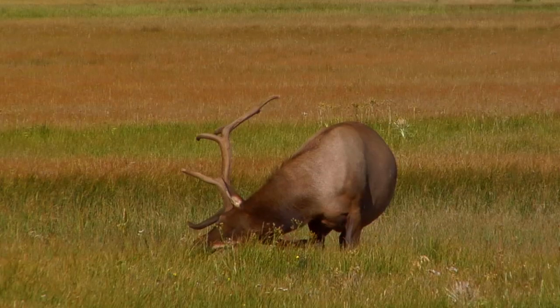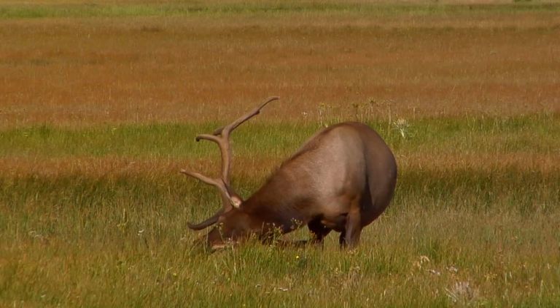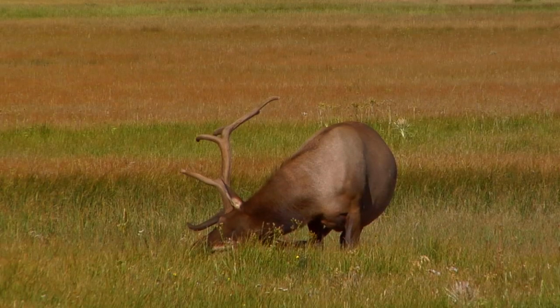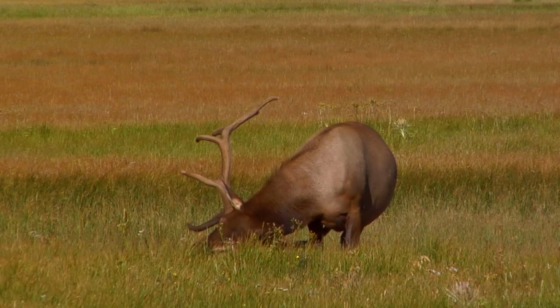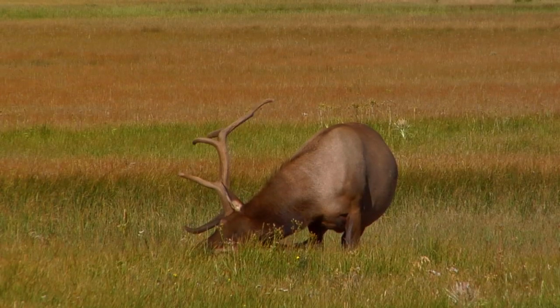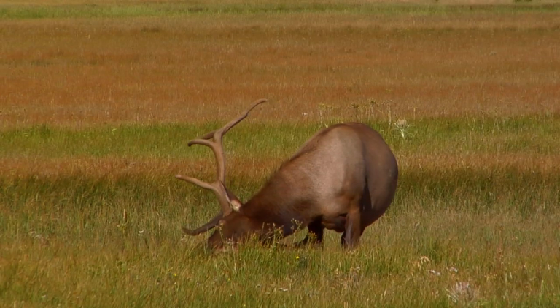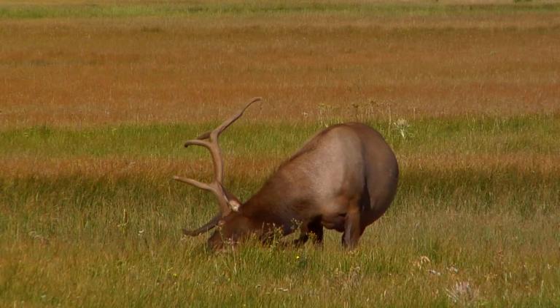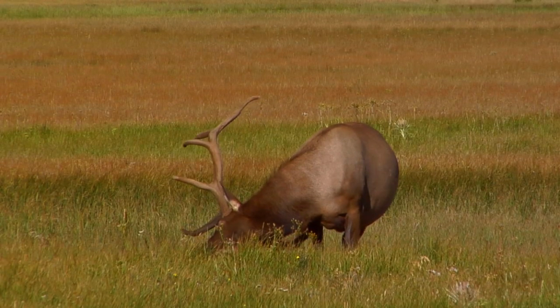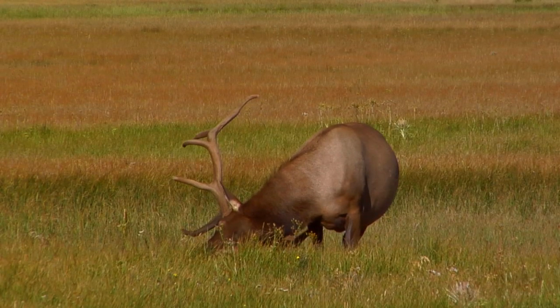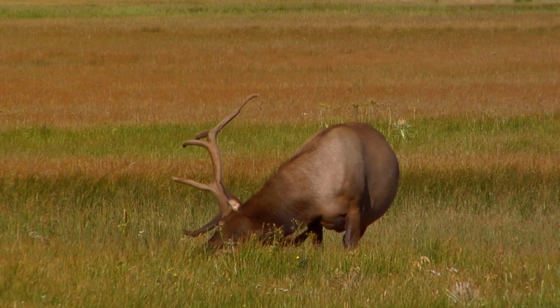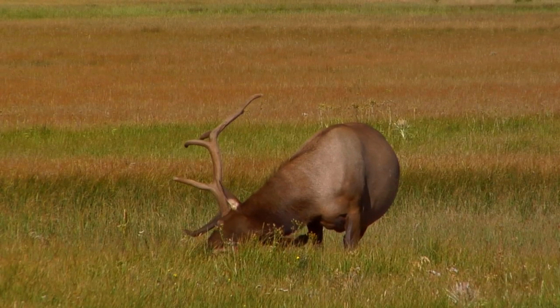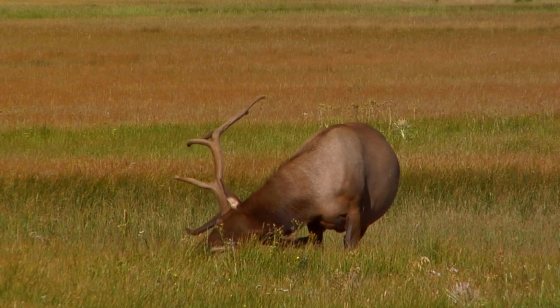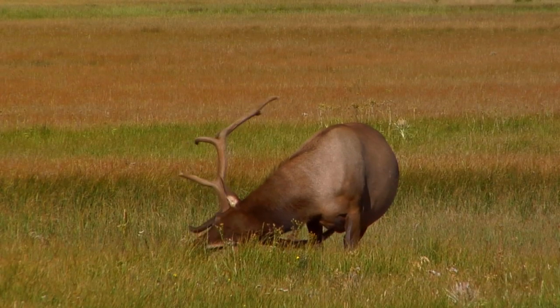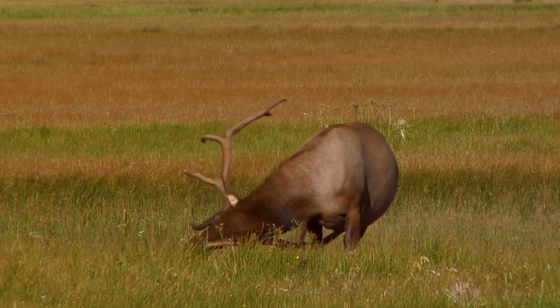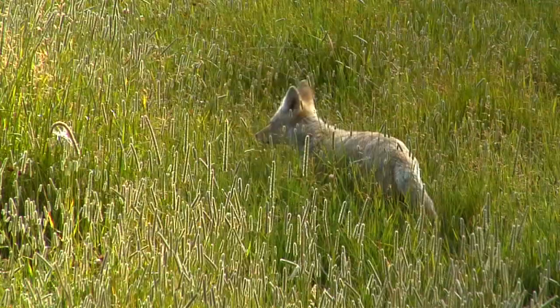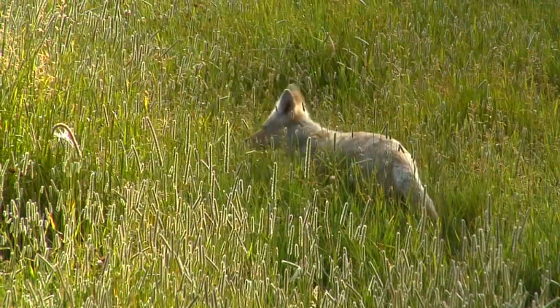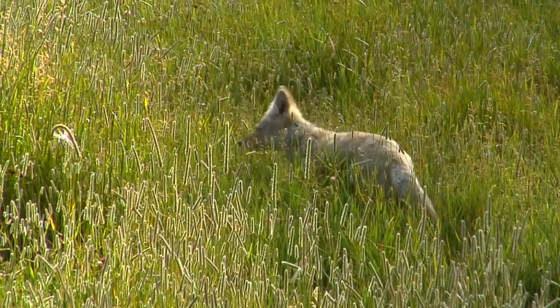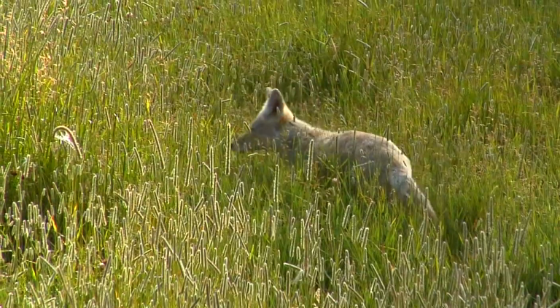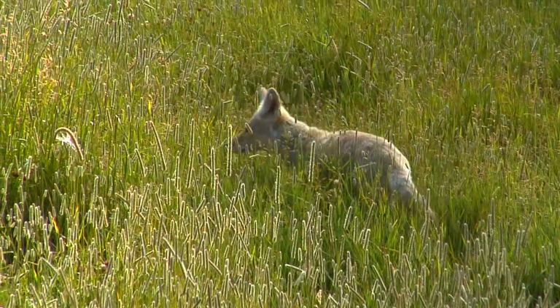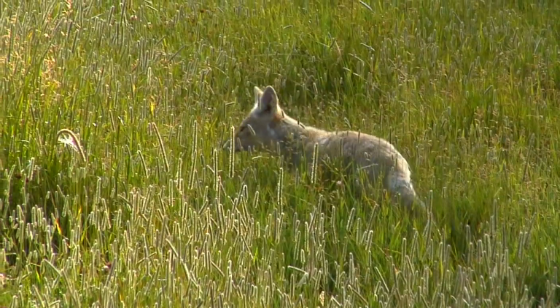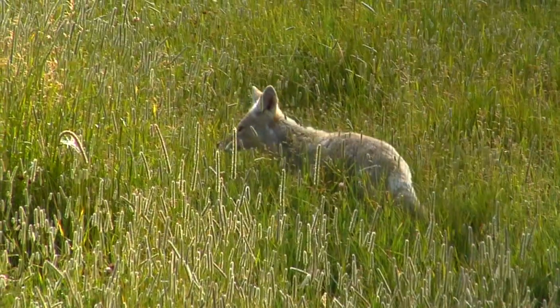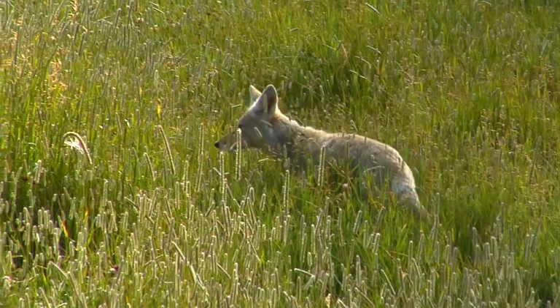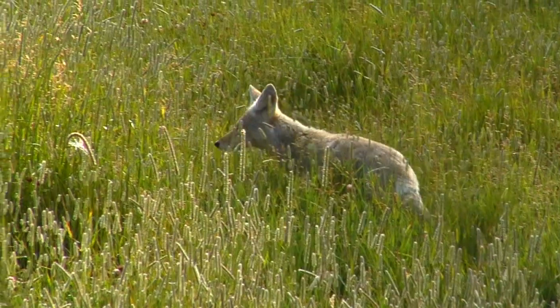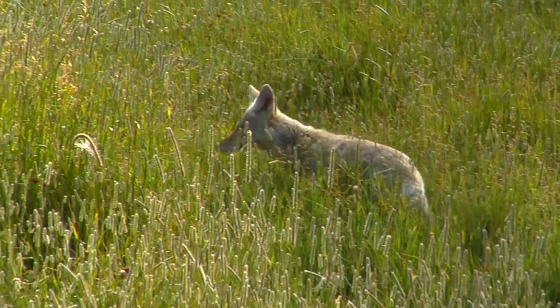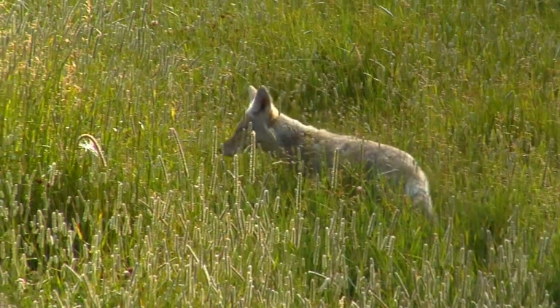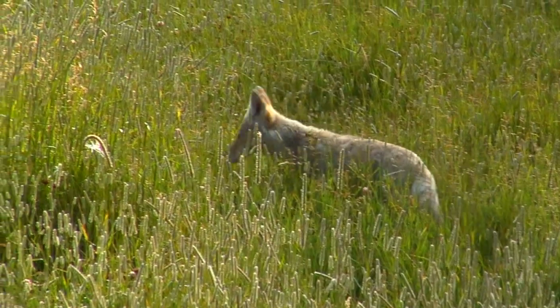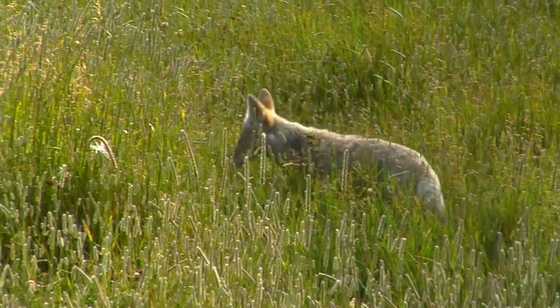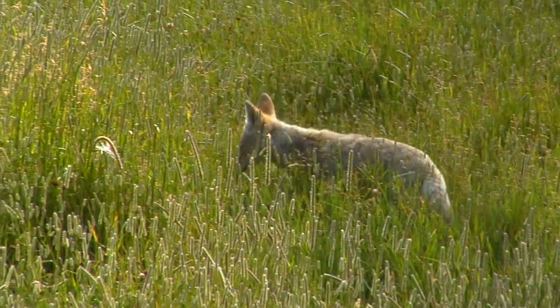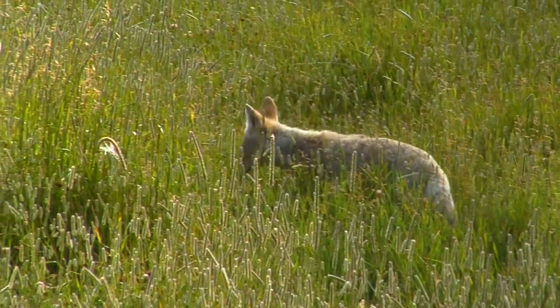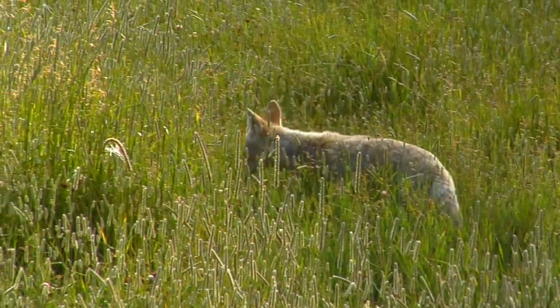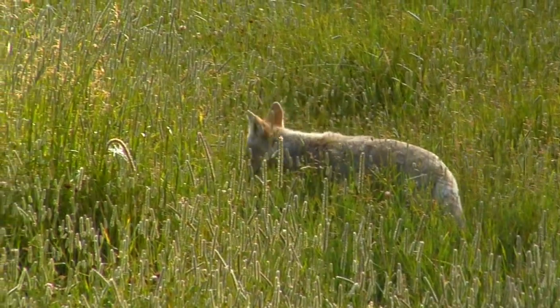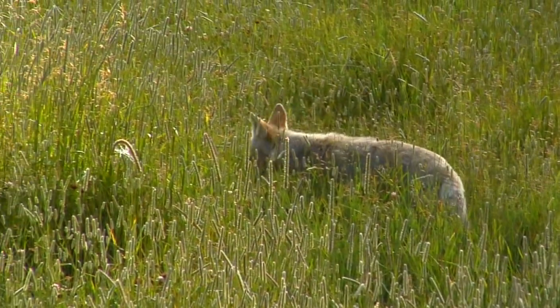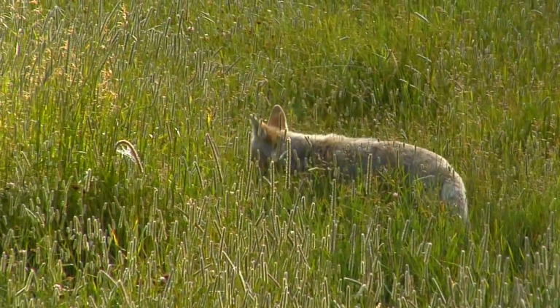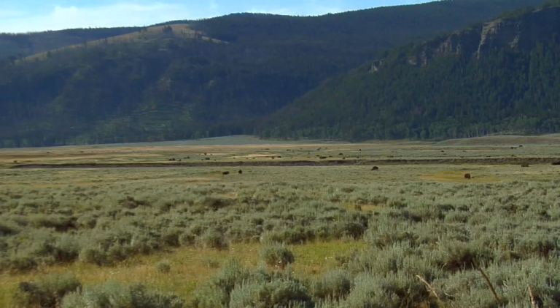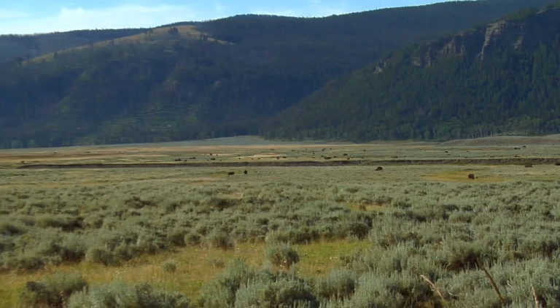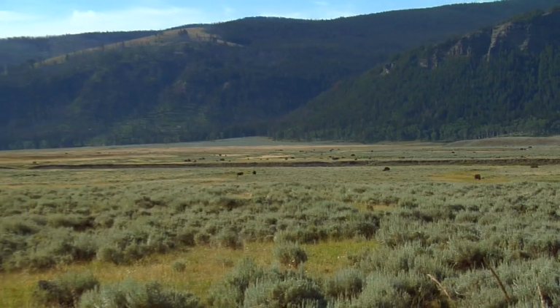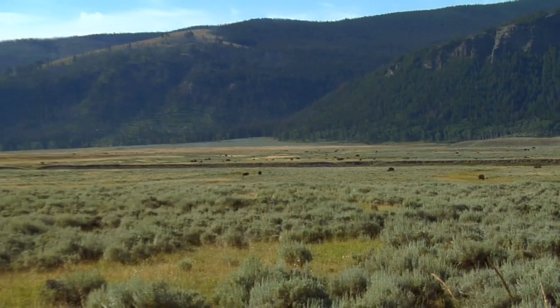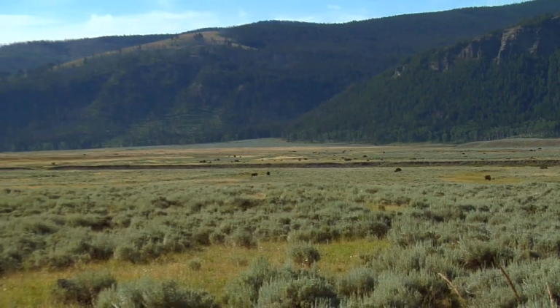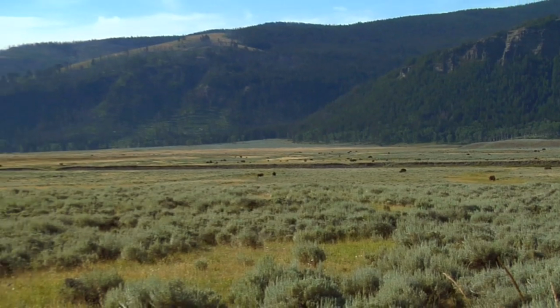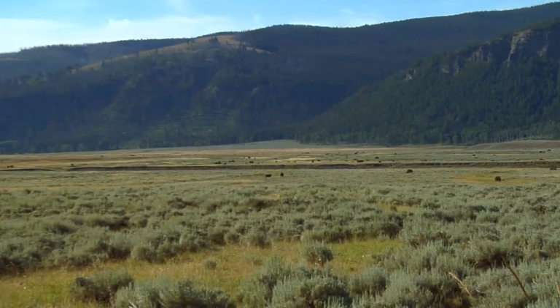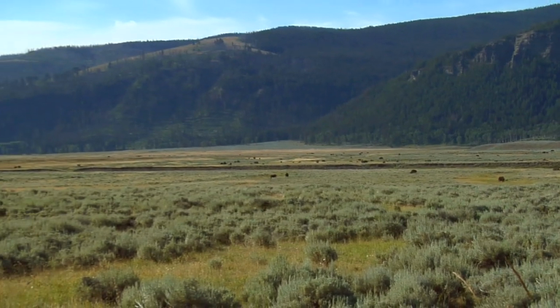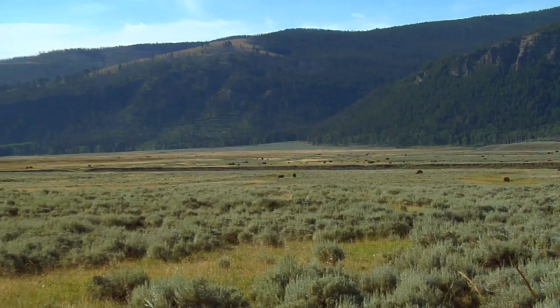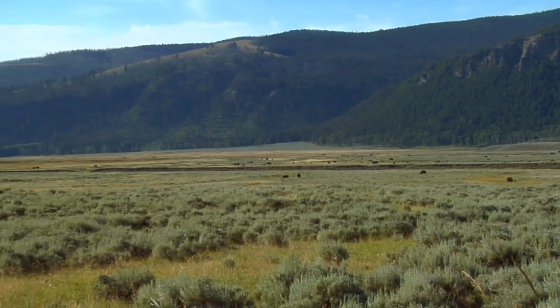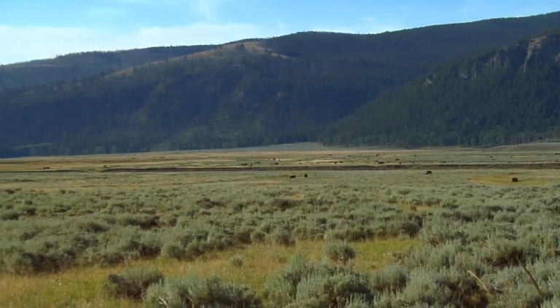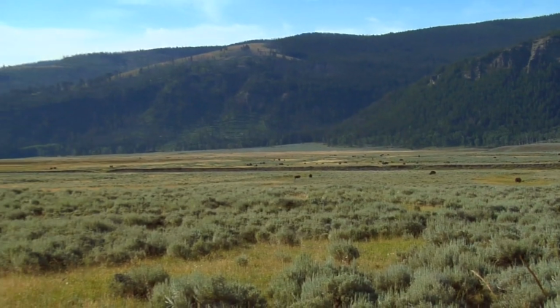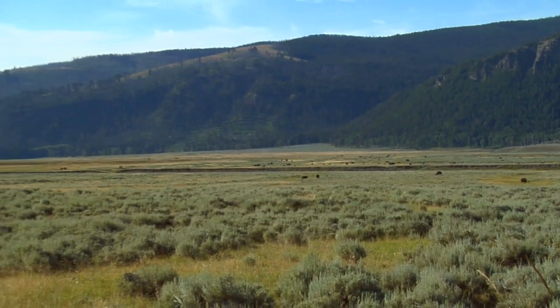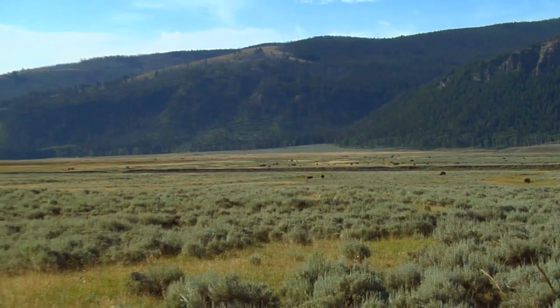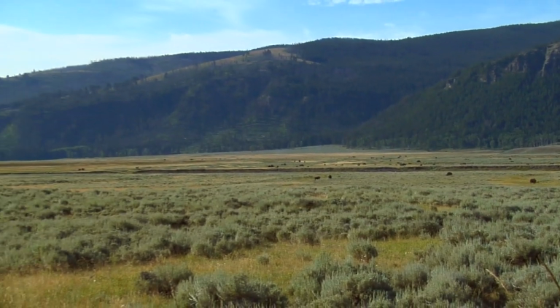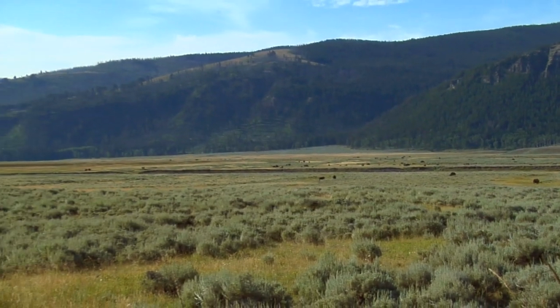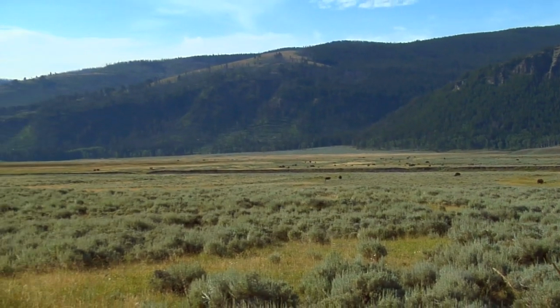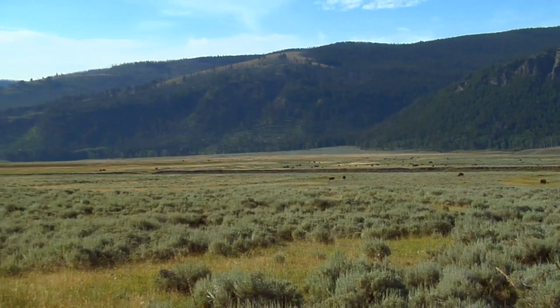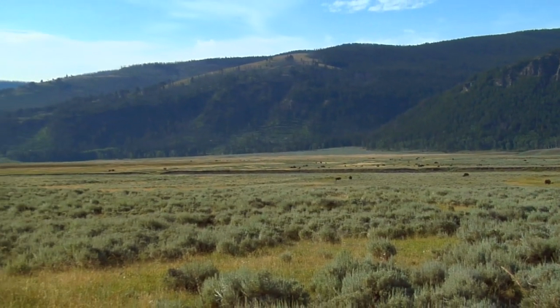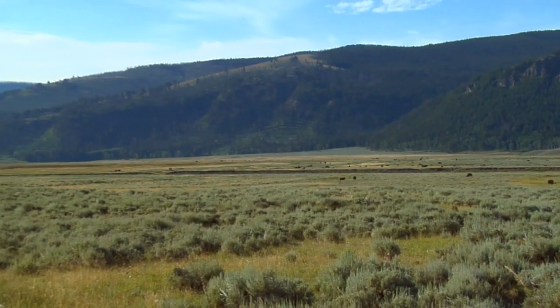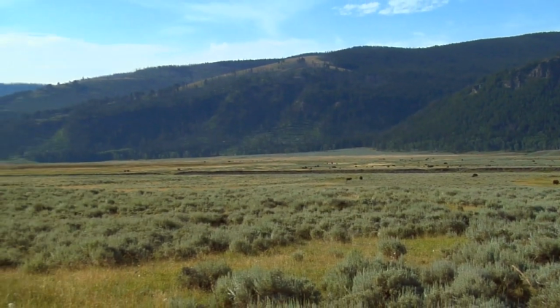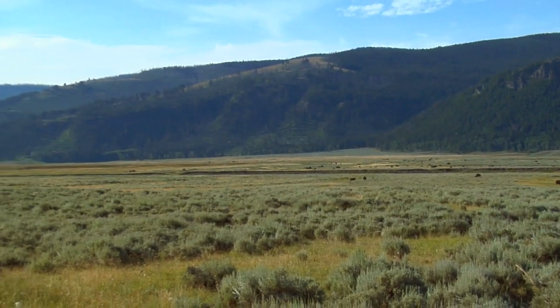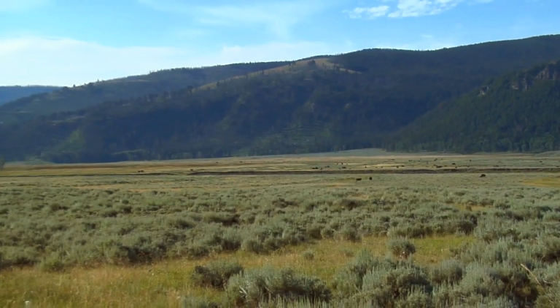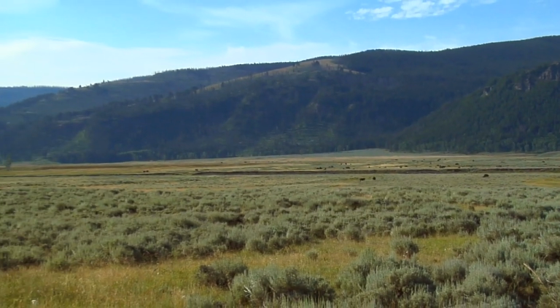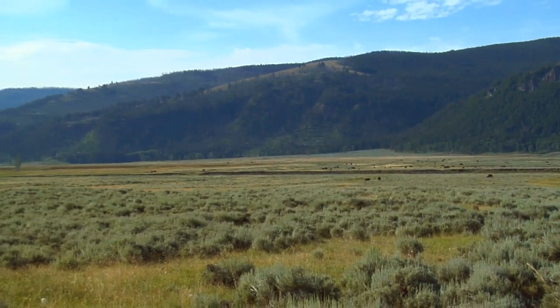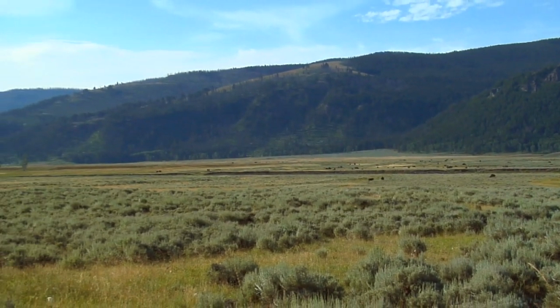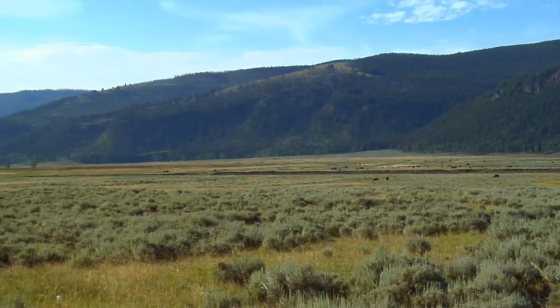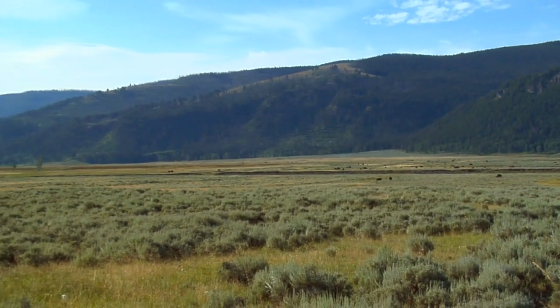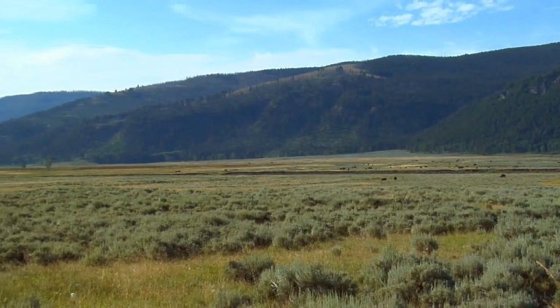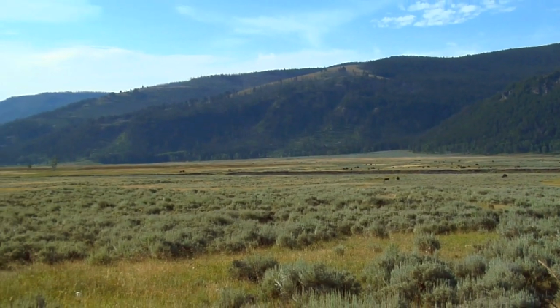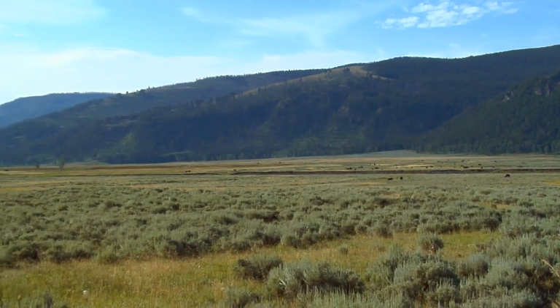The Lamar Valley — what's the attraction? Fortunately, the best way to find out involves a trip here yourself.